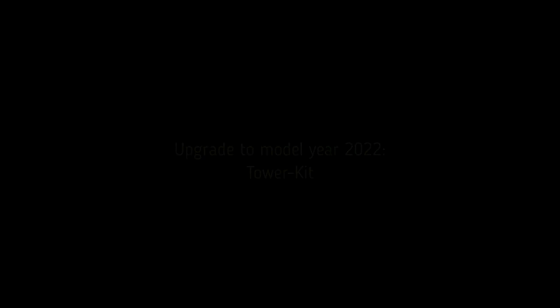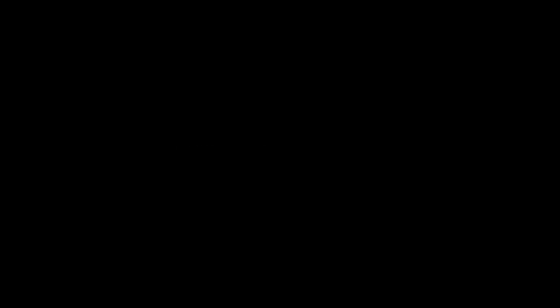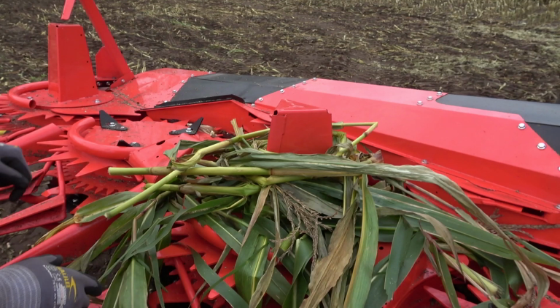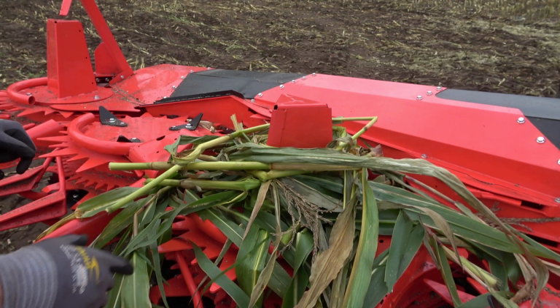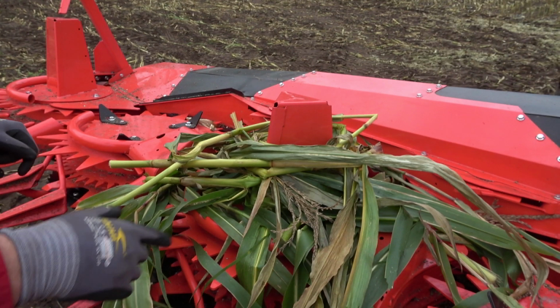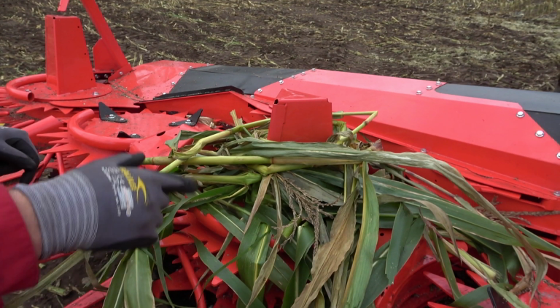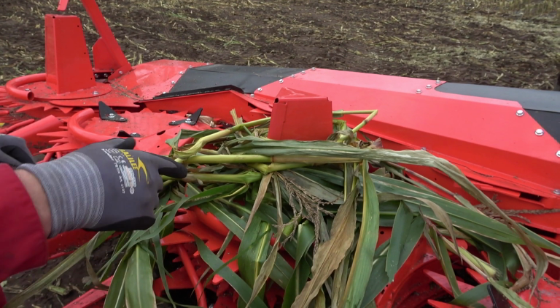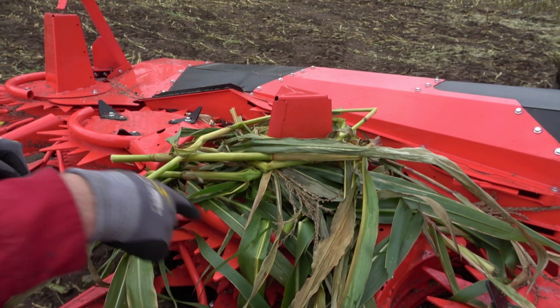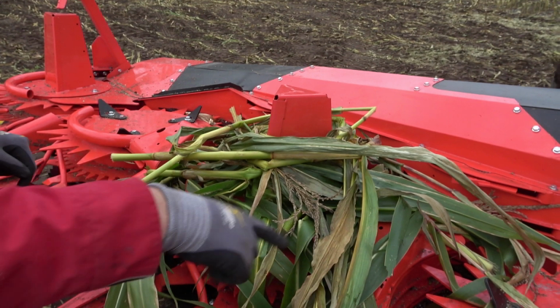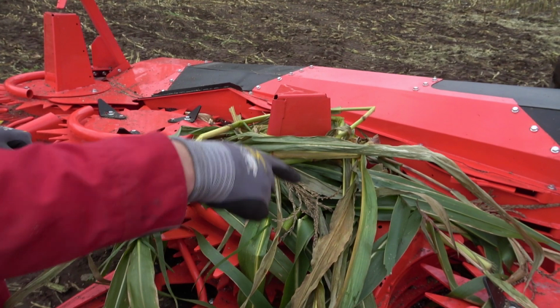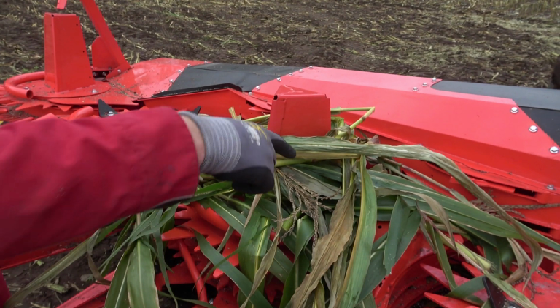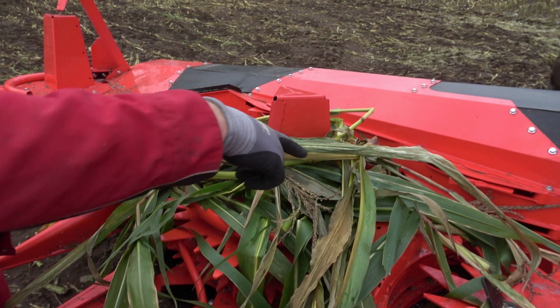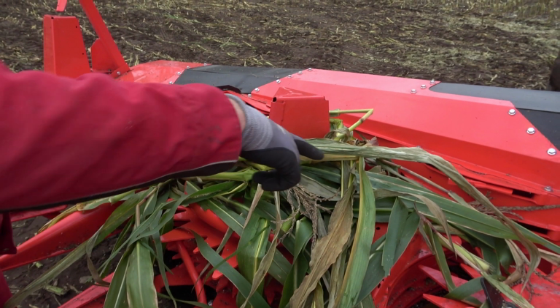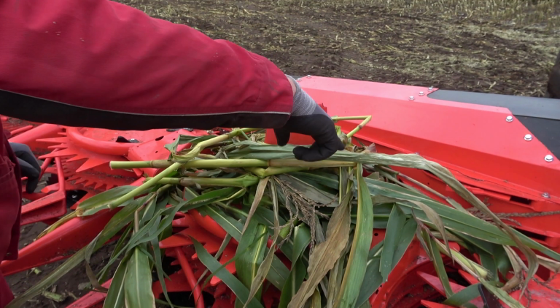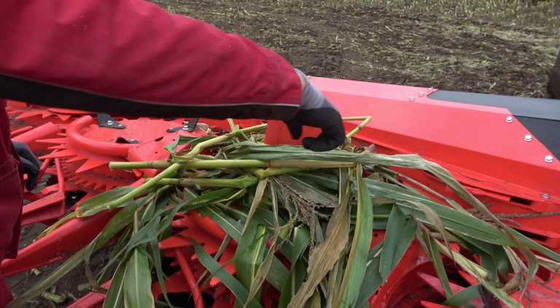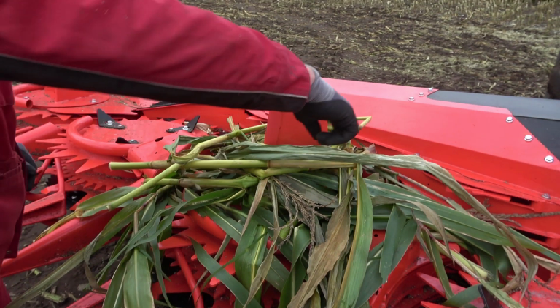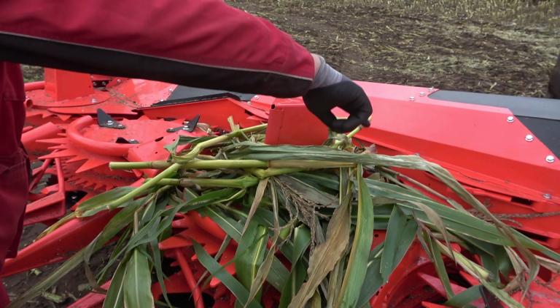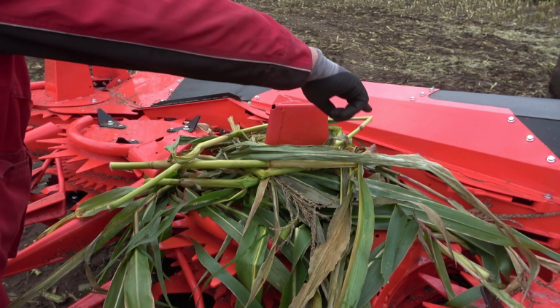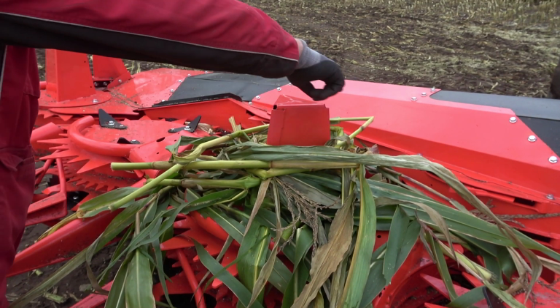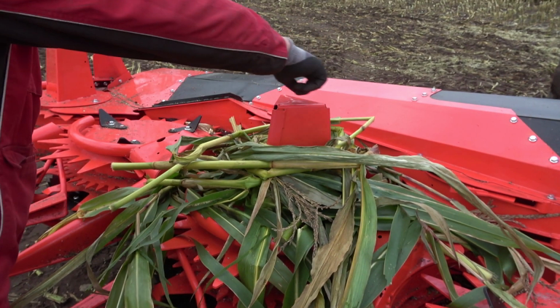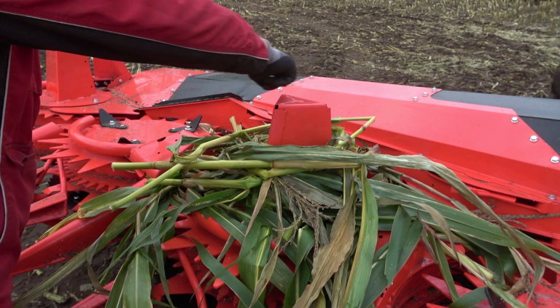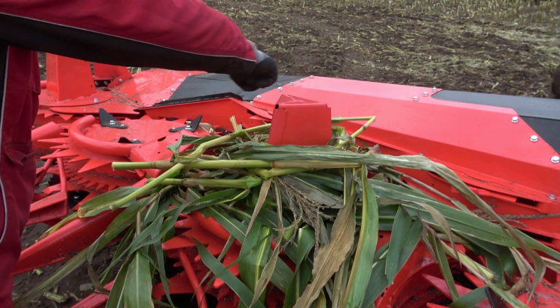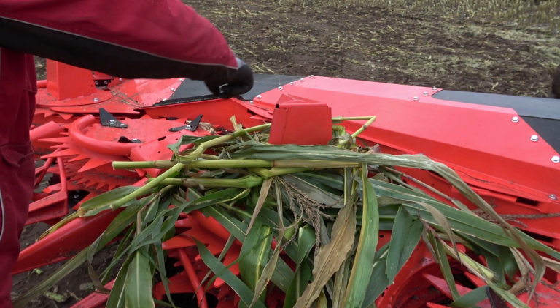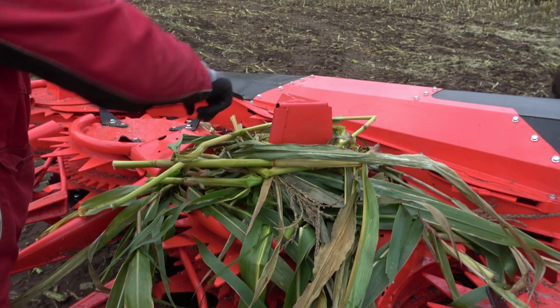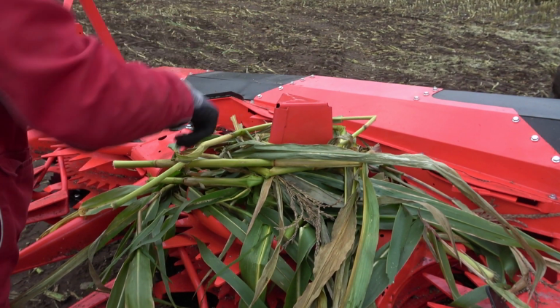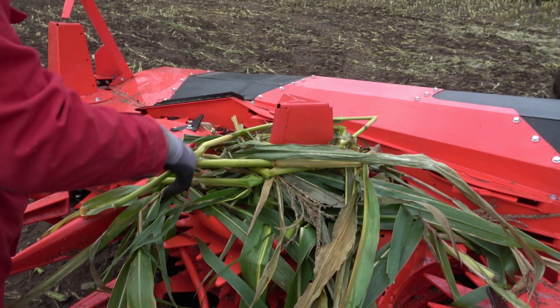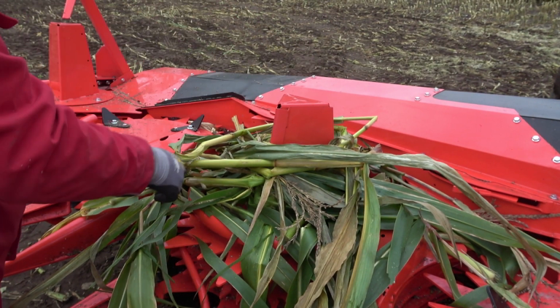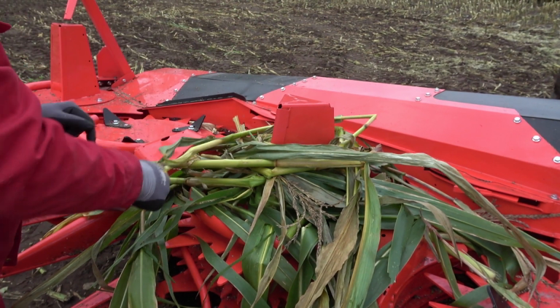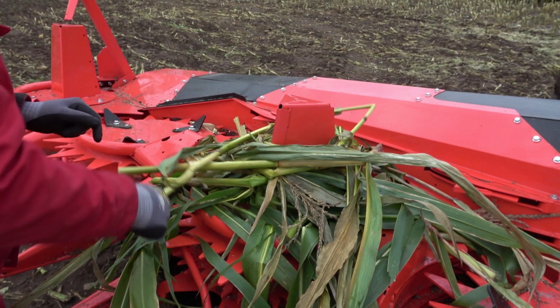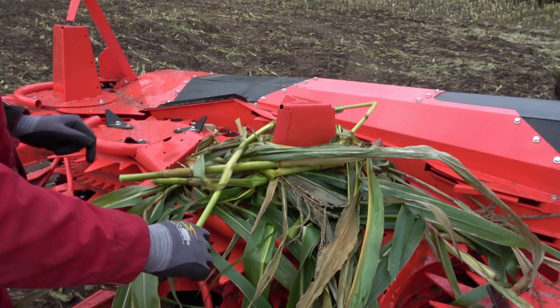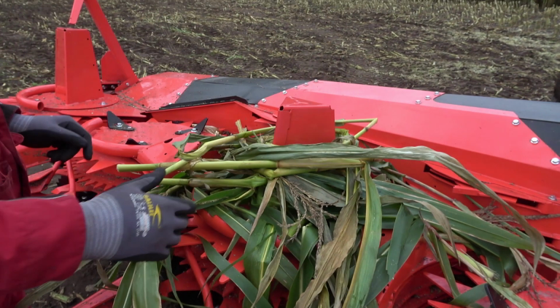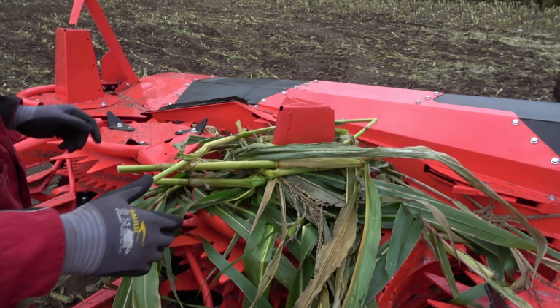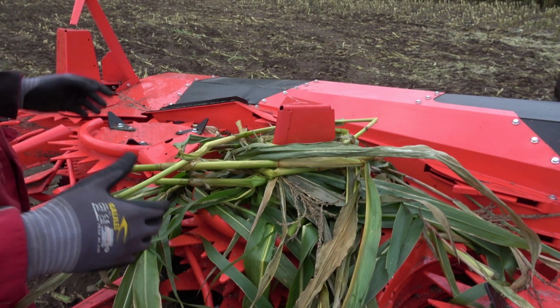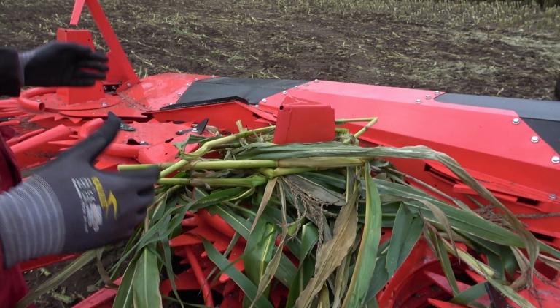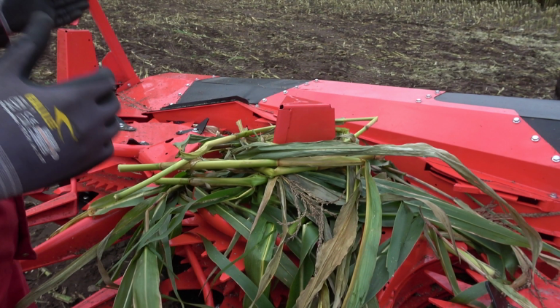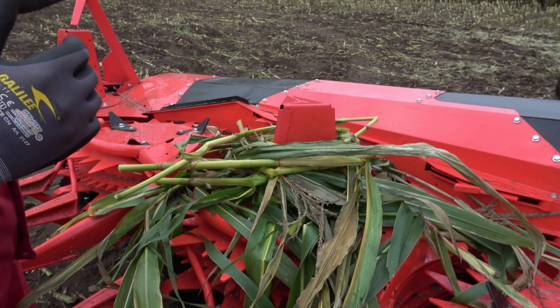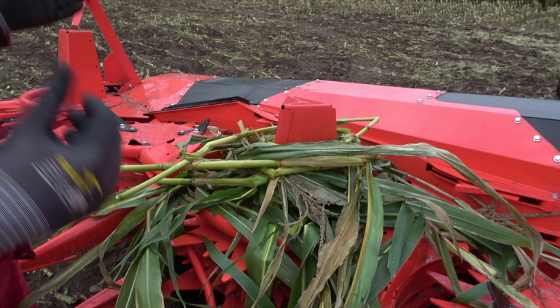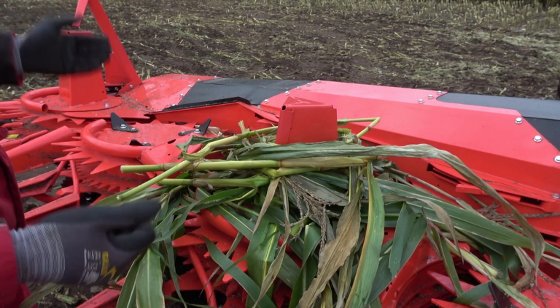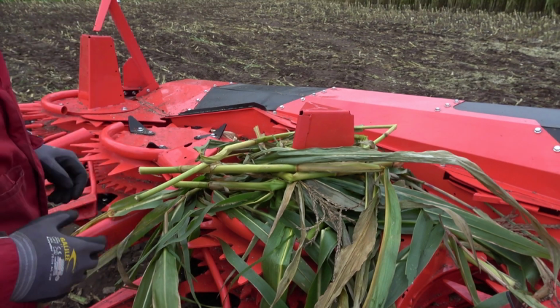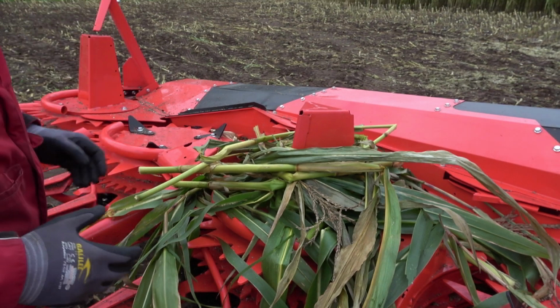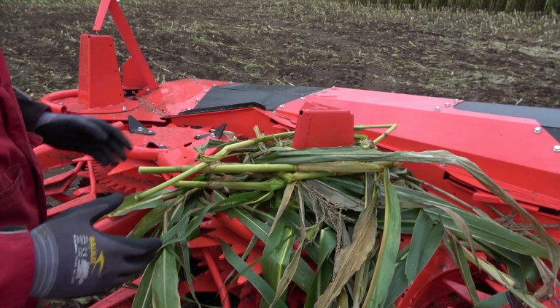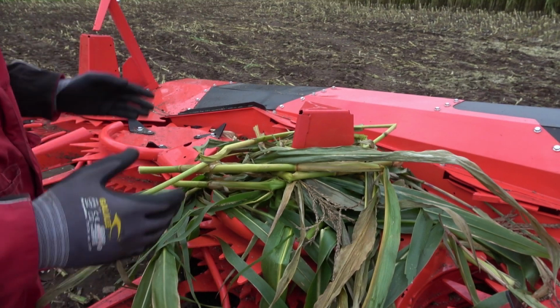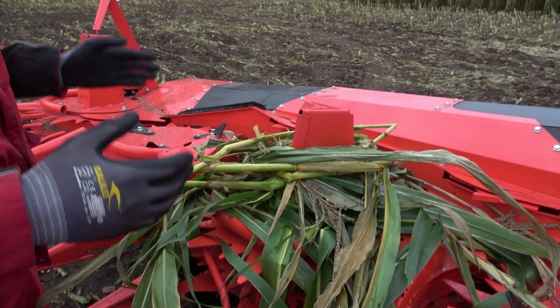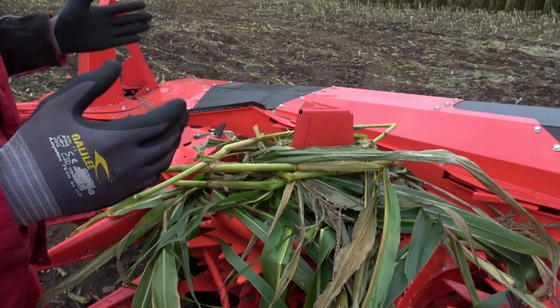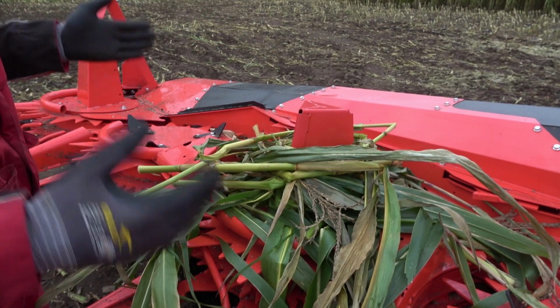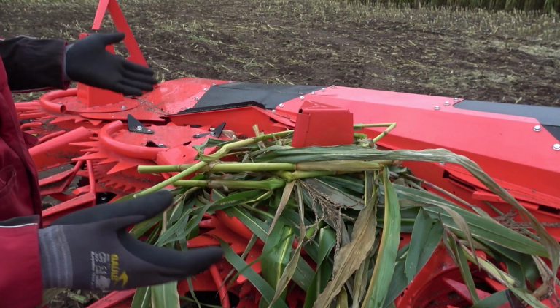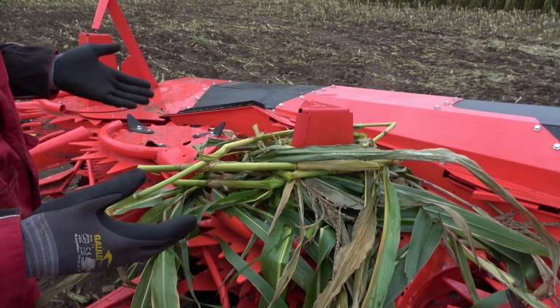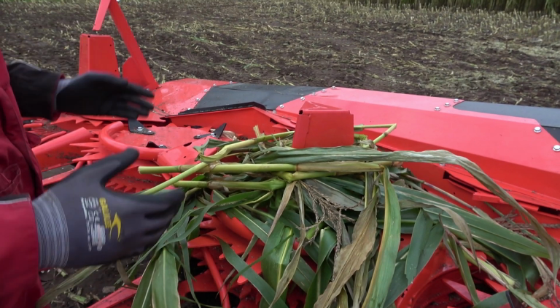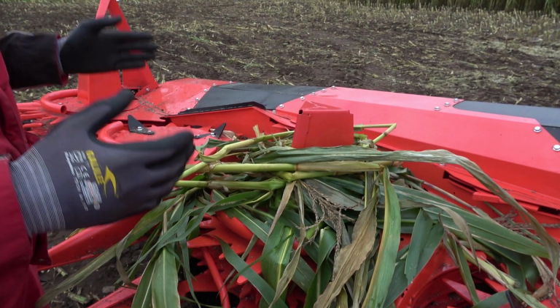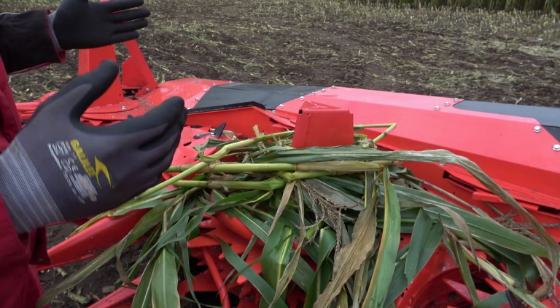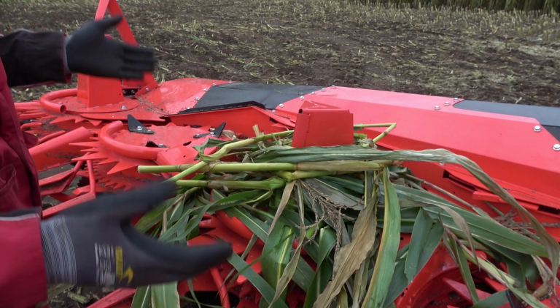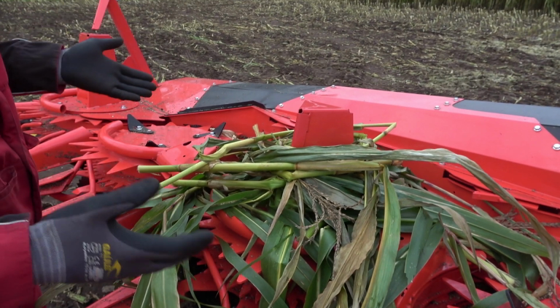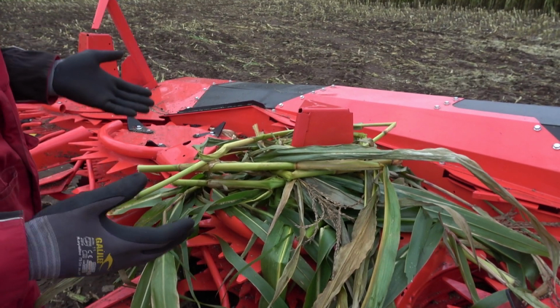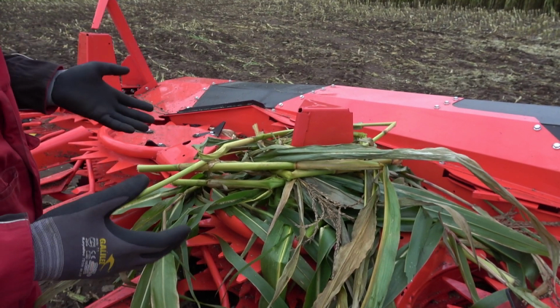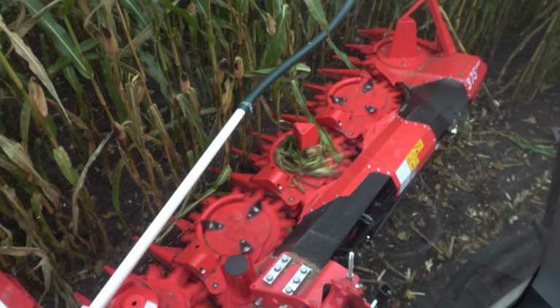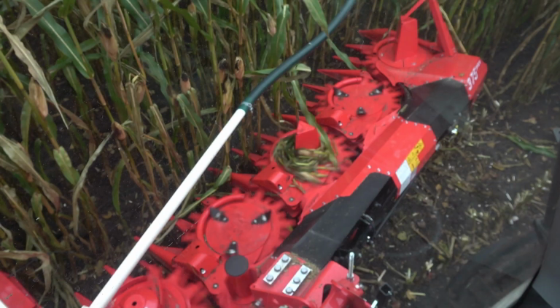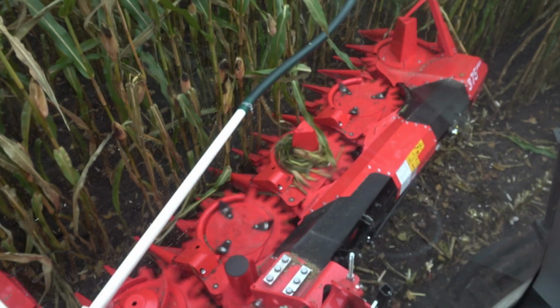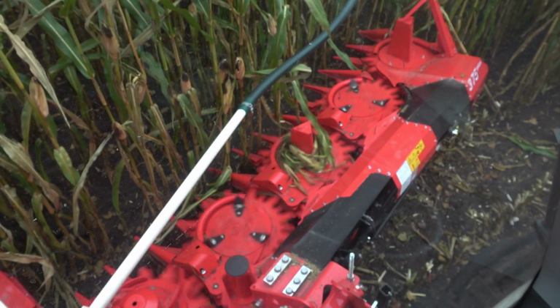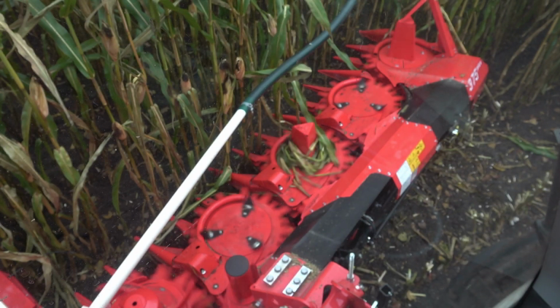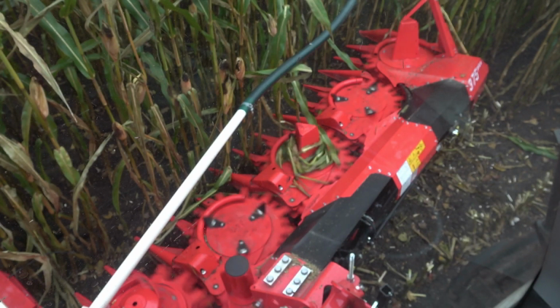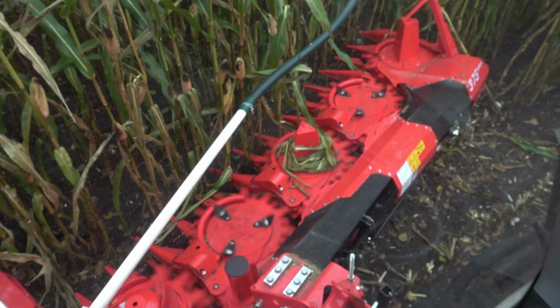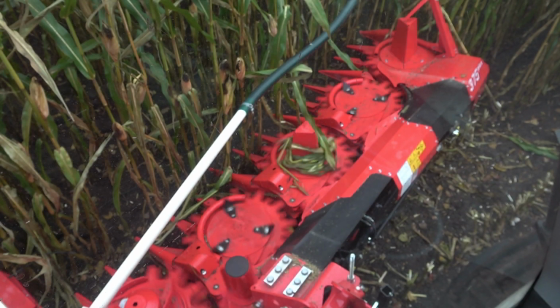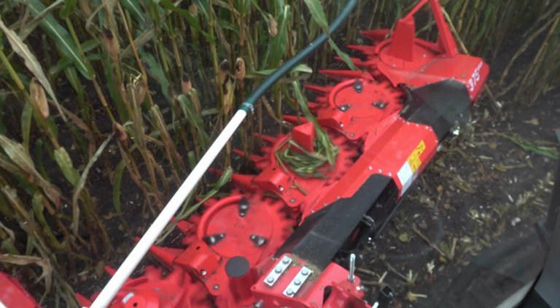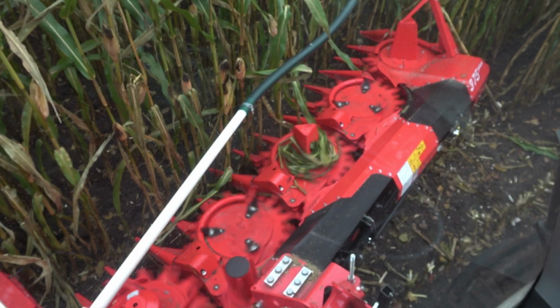When the maize plants are wet or thin, or affected by corn borers, they can wrap around the tower and interrupt the crop flow.